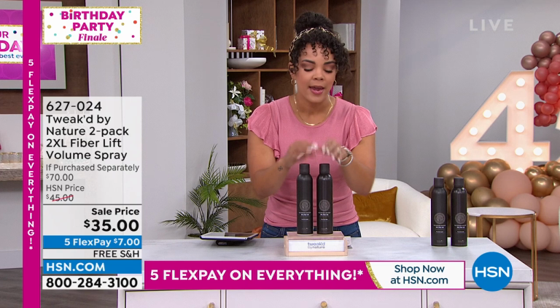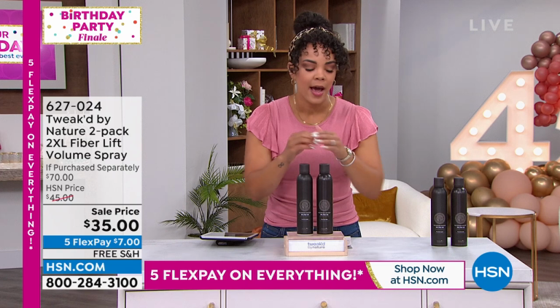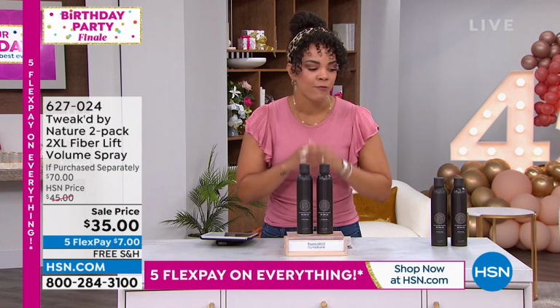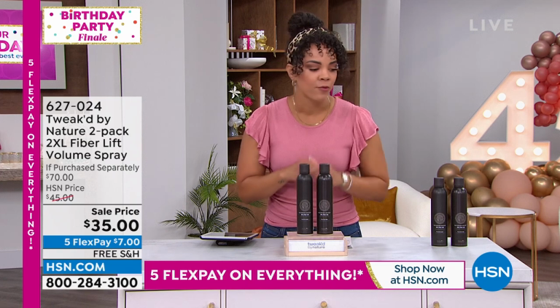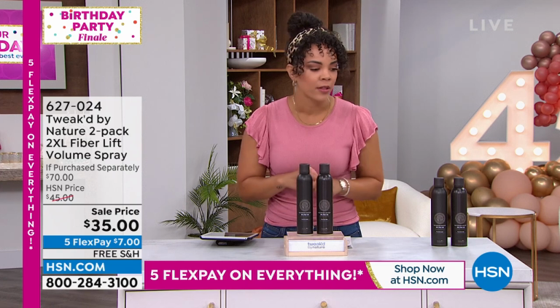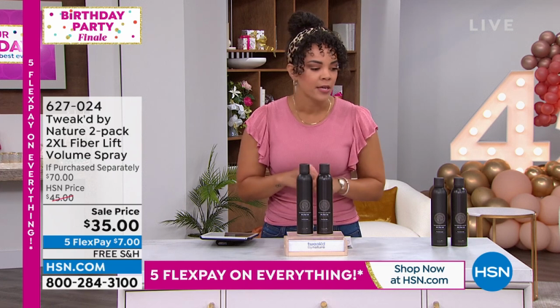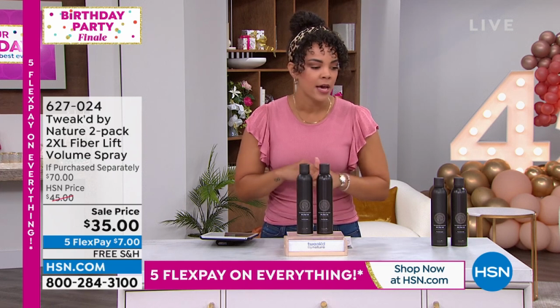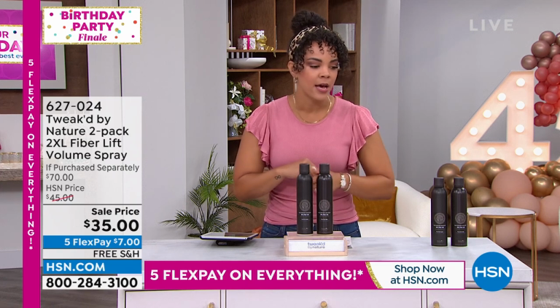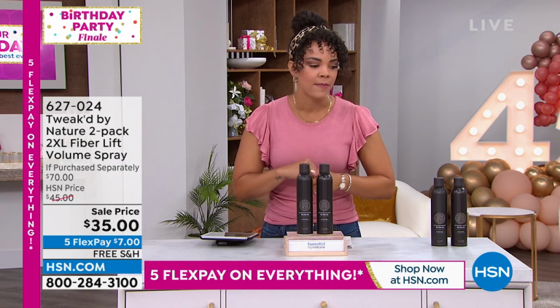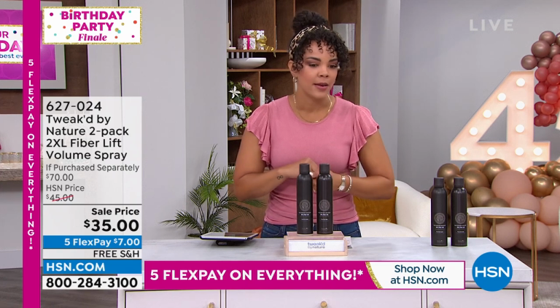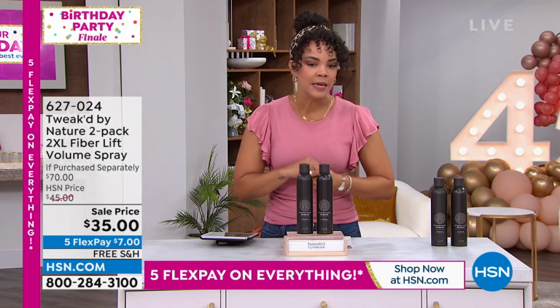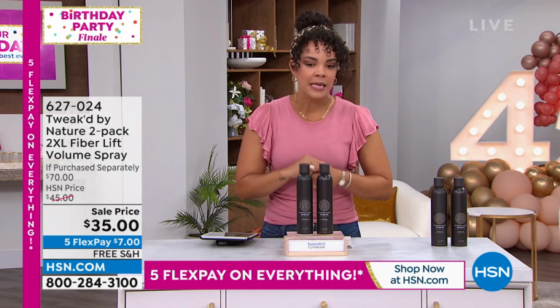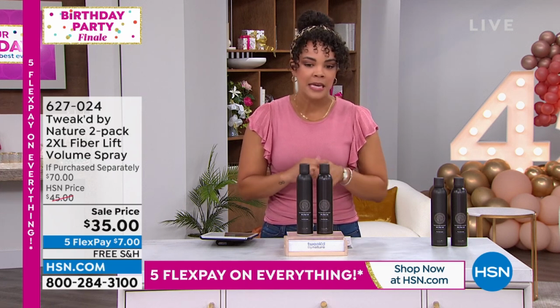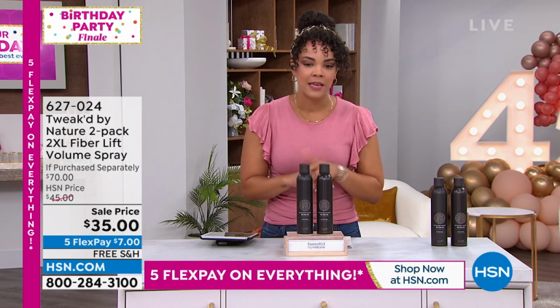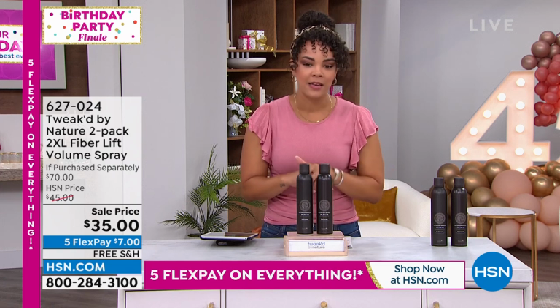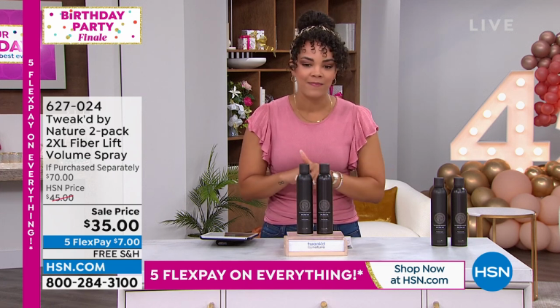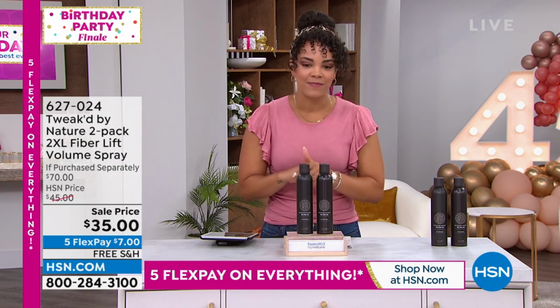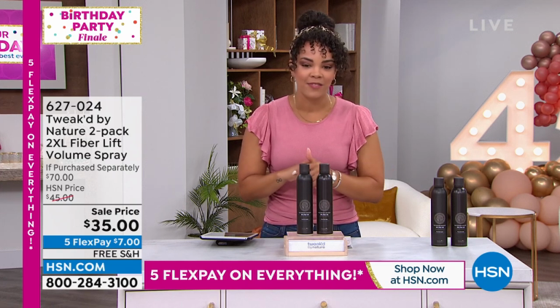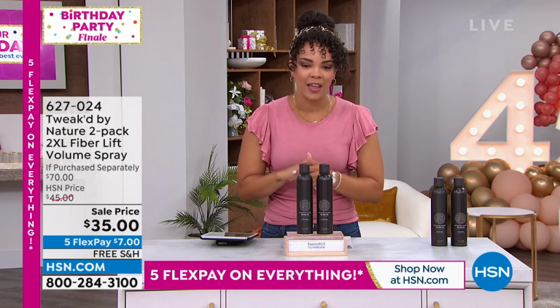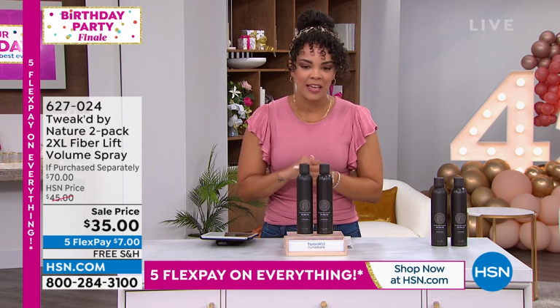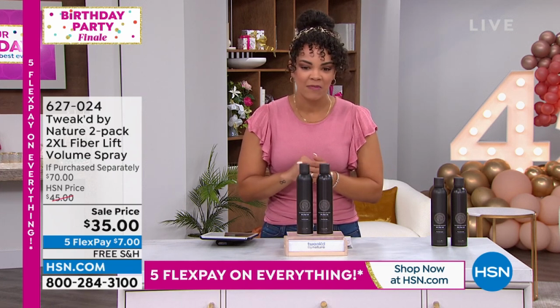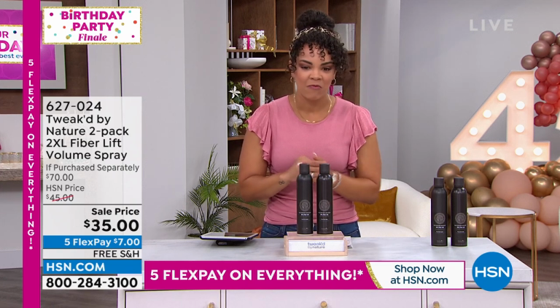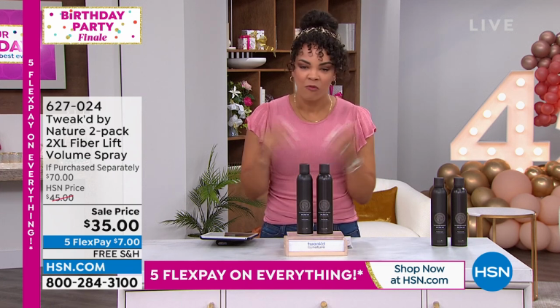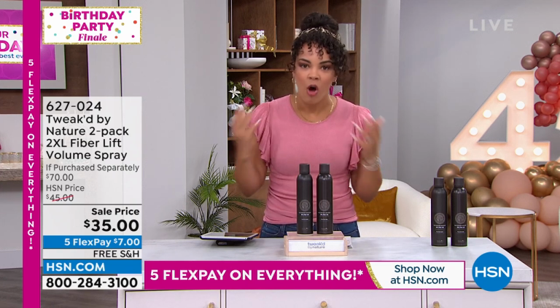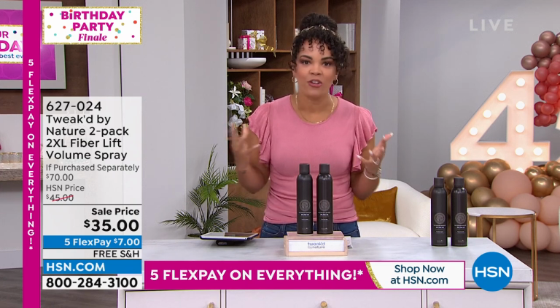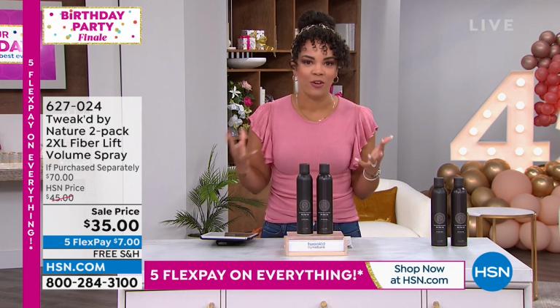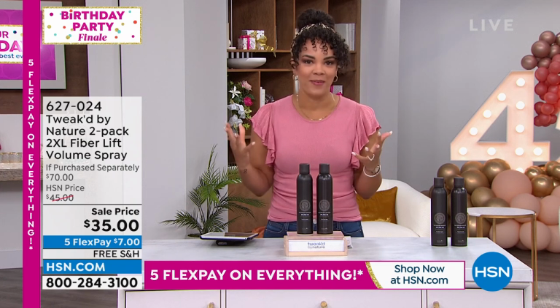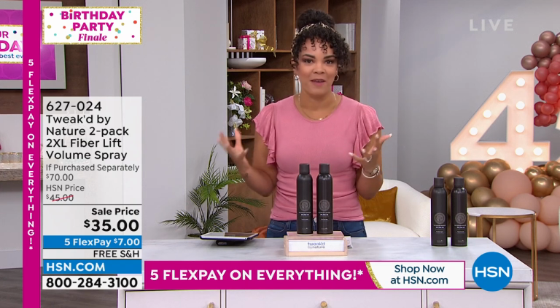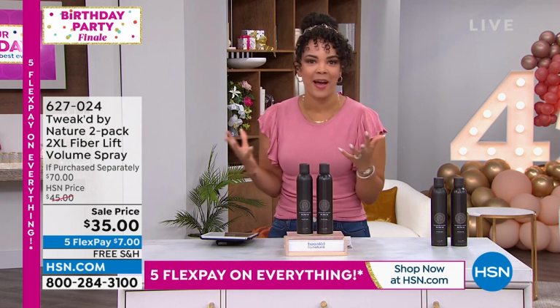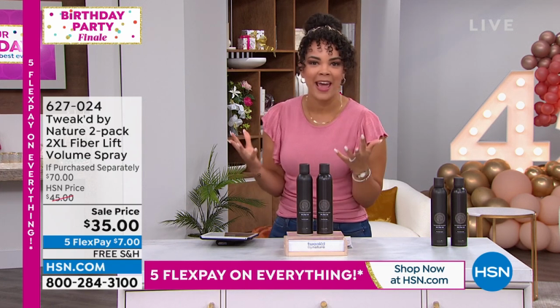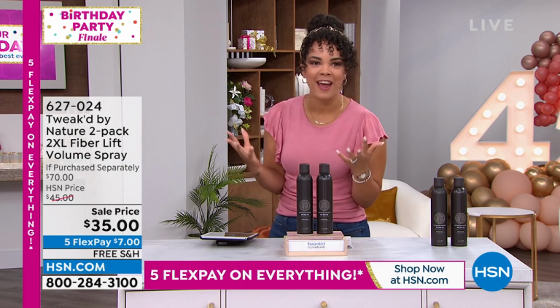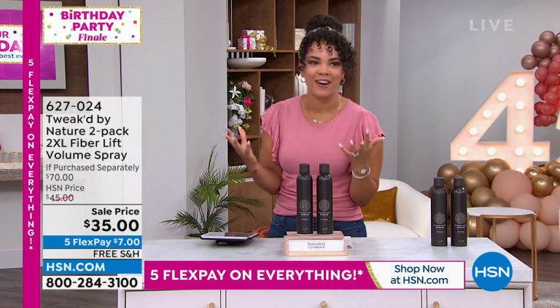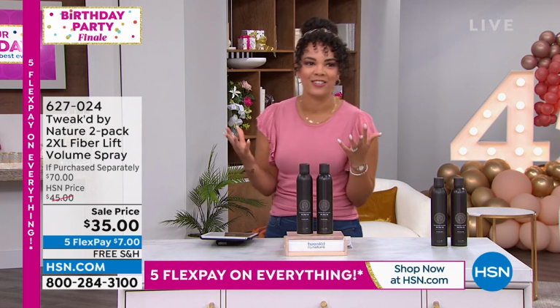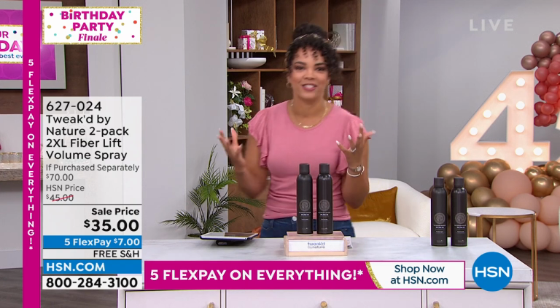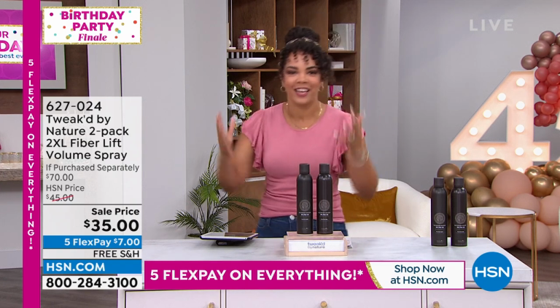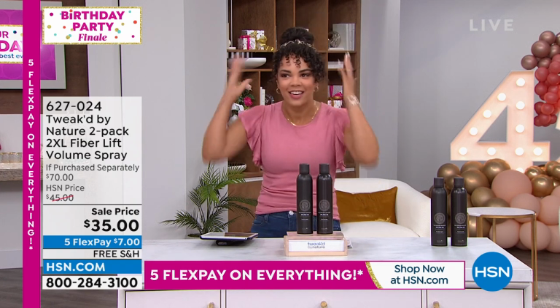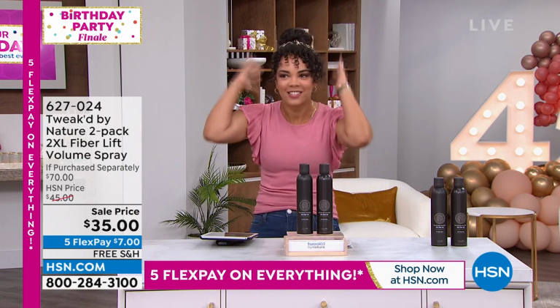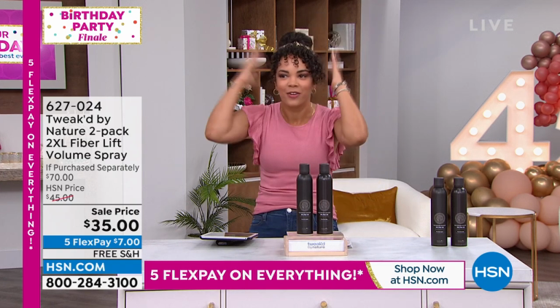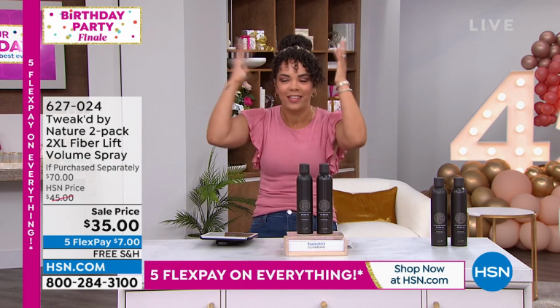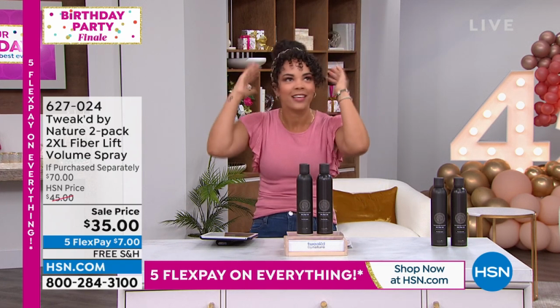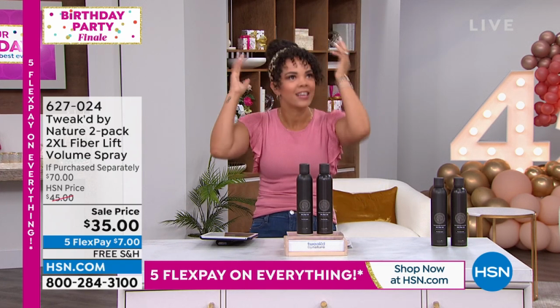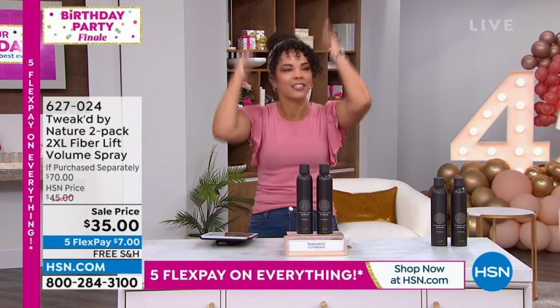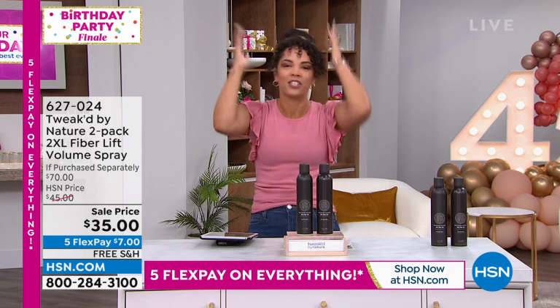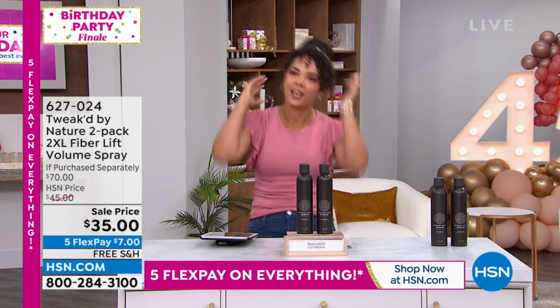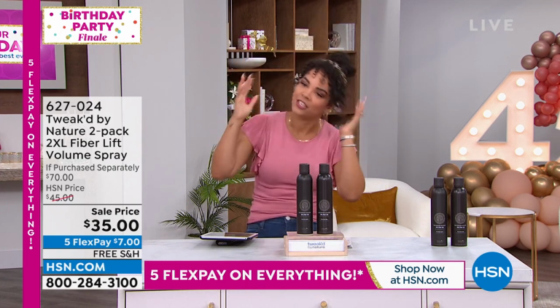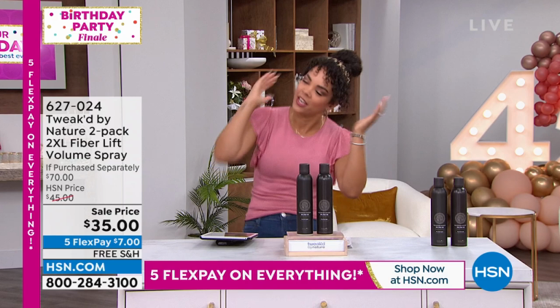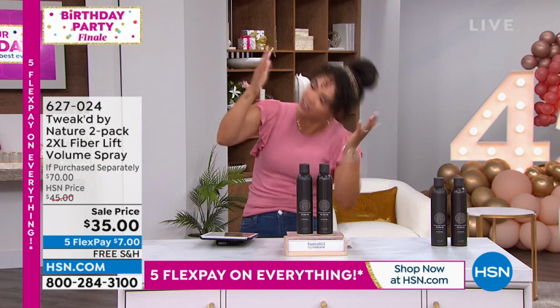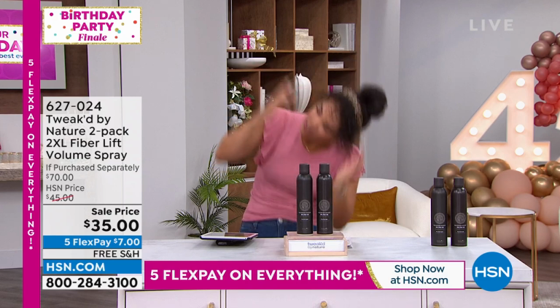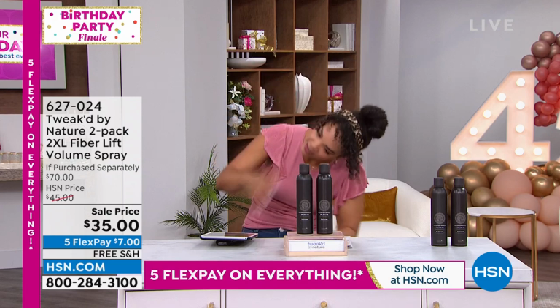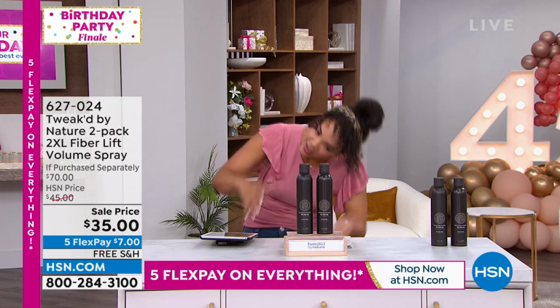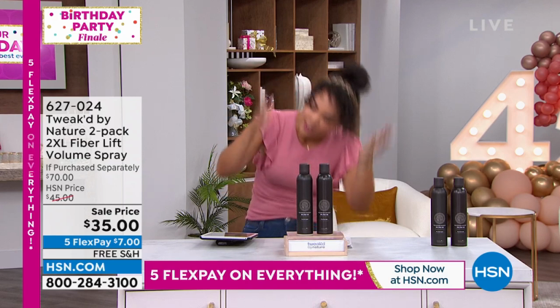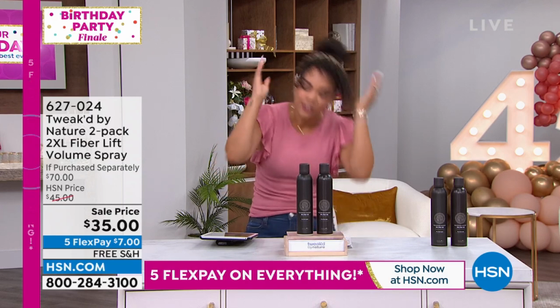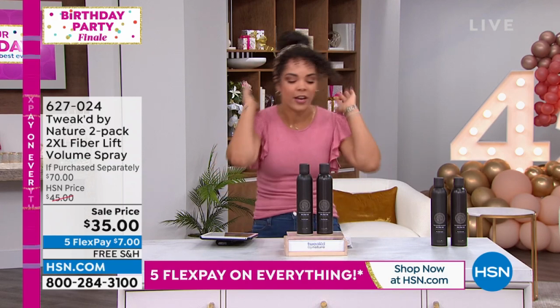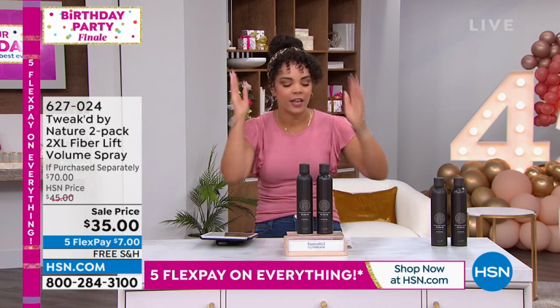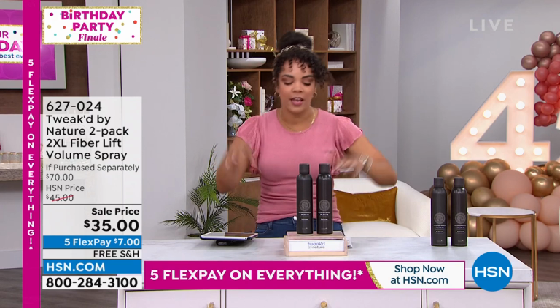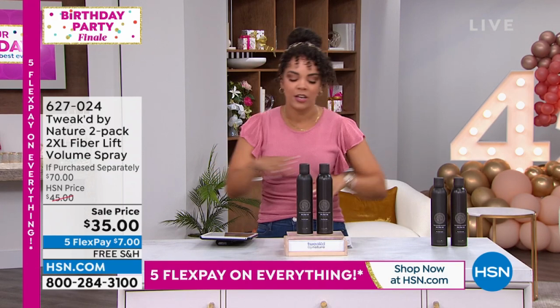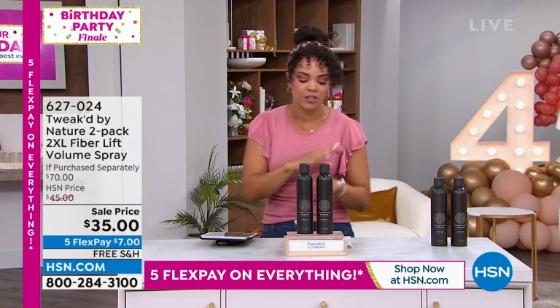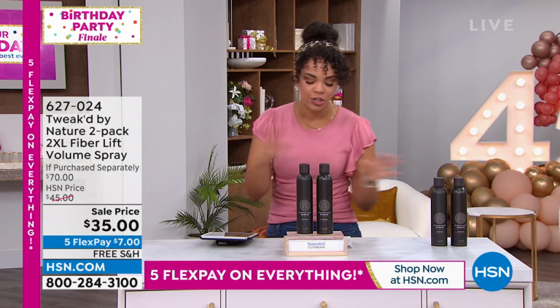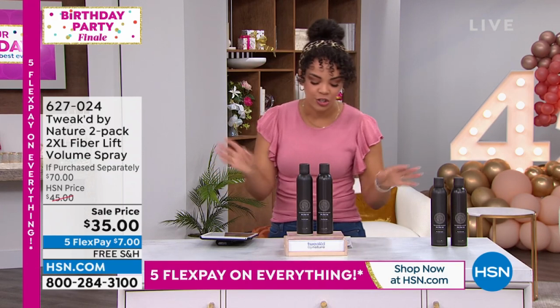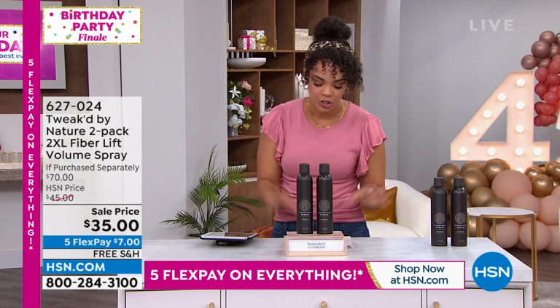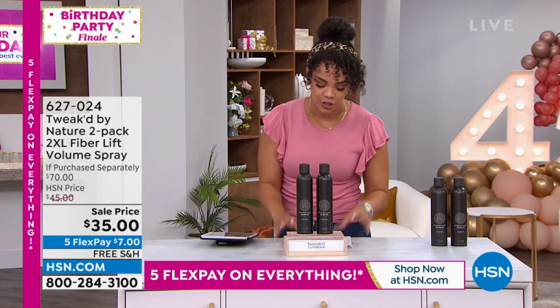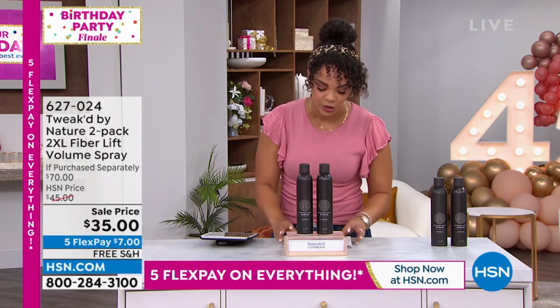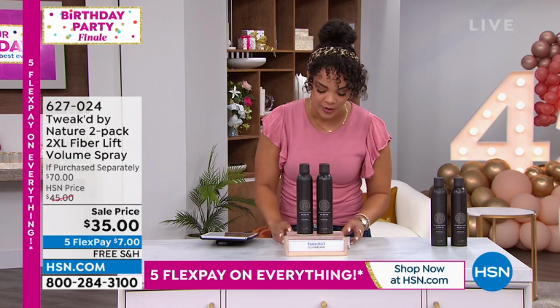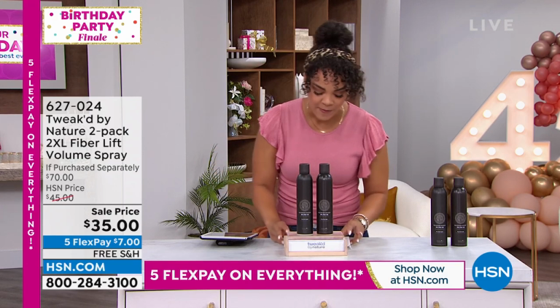I really need volume in my hair. She's like, I just go like this, I shake it, shake it, shake it, and she just couldn't do it.